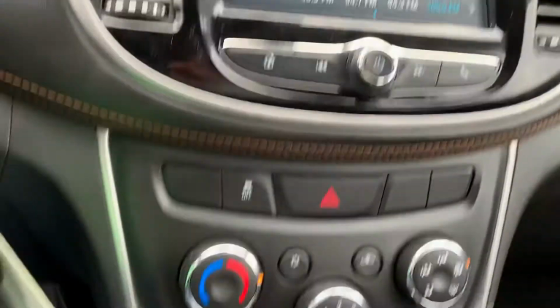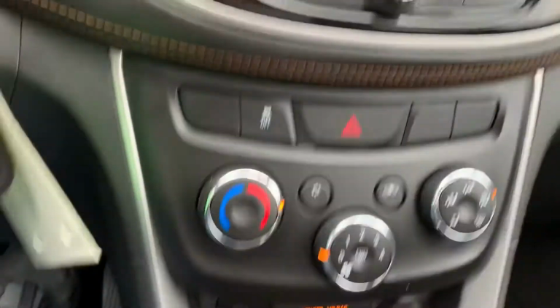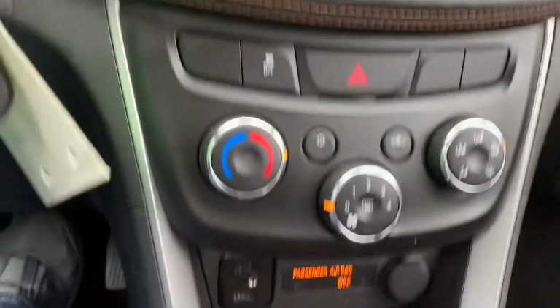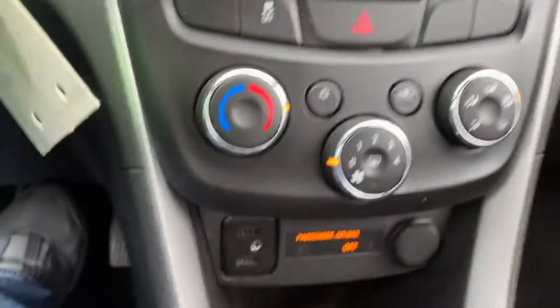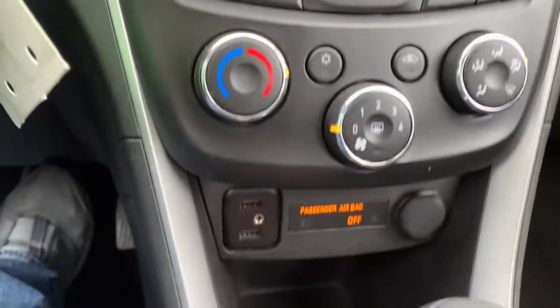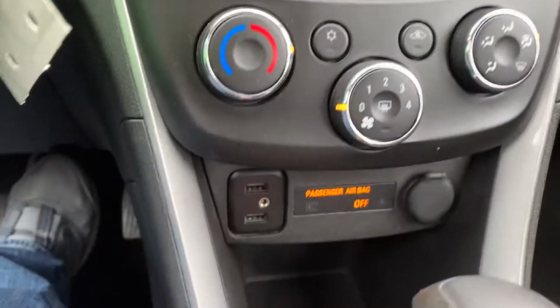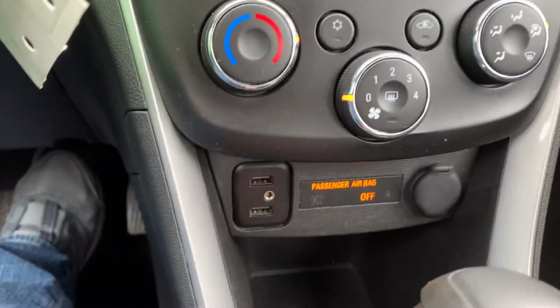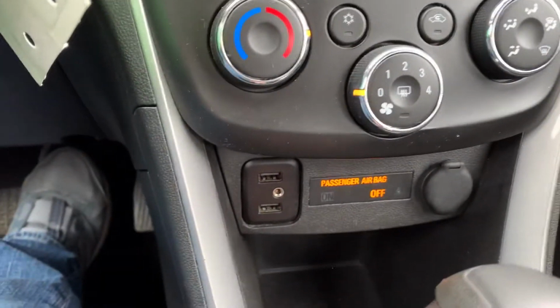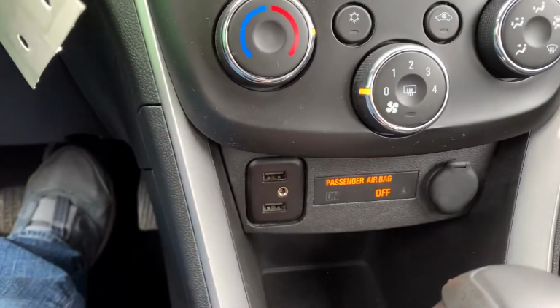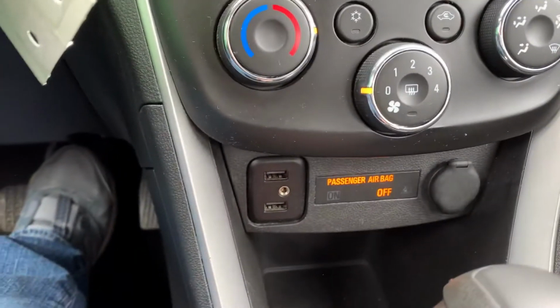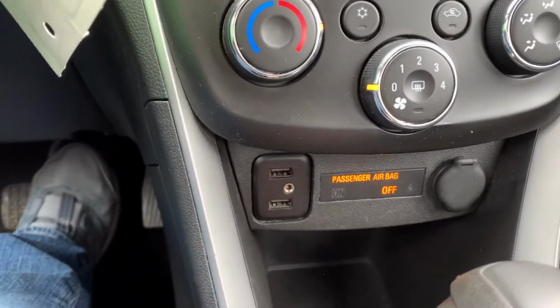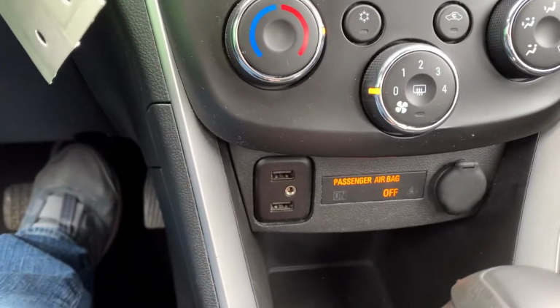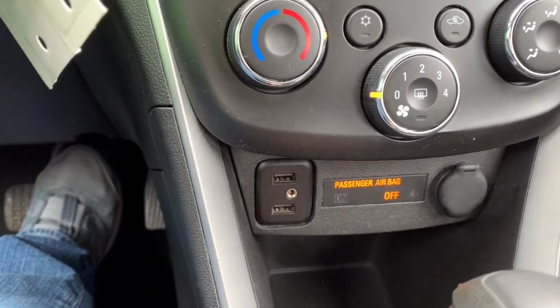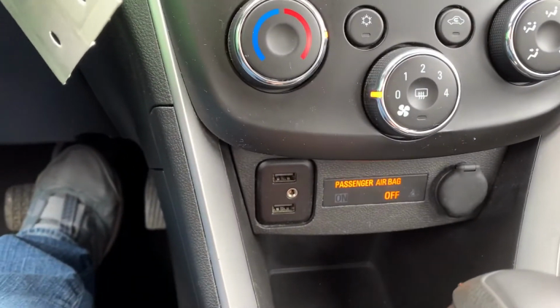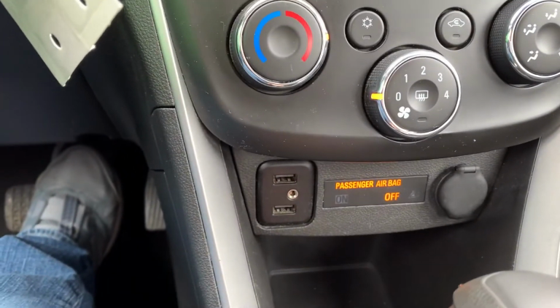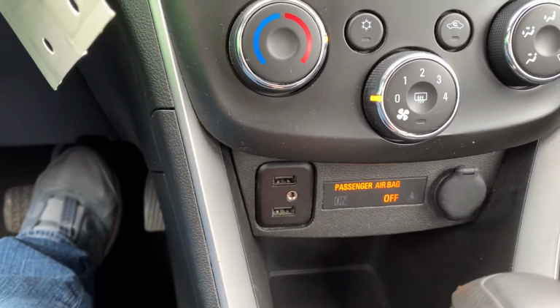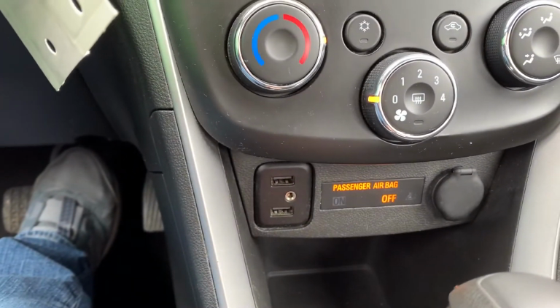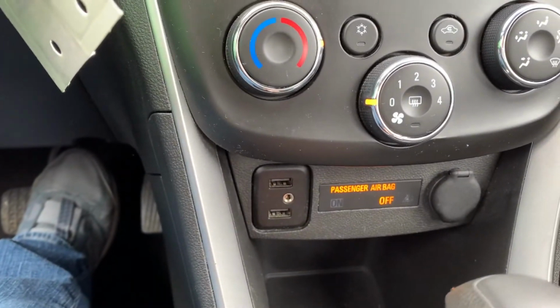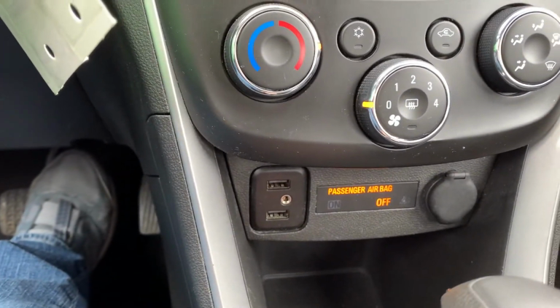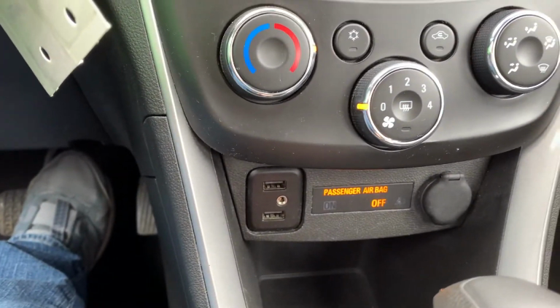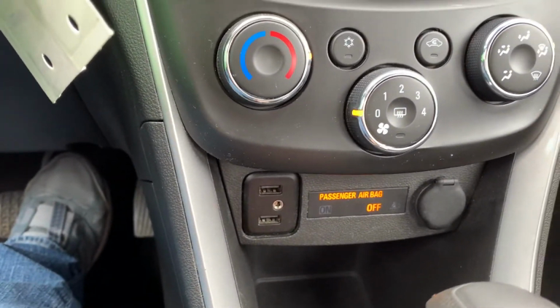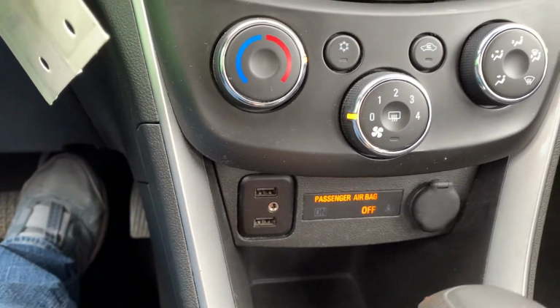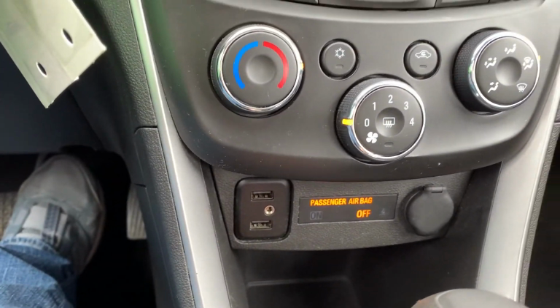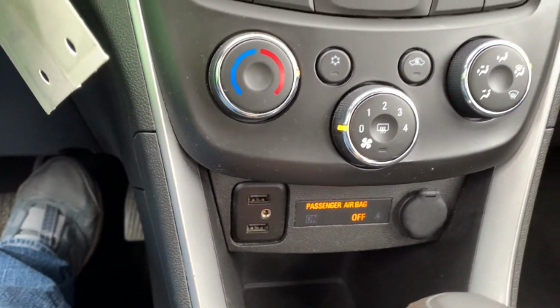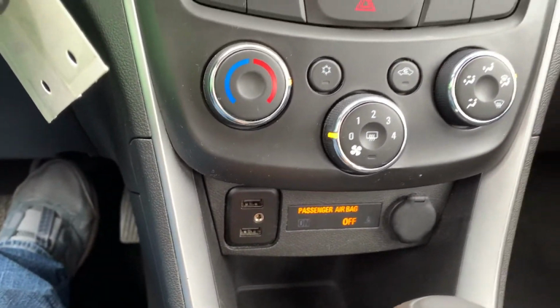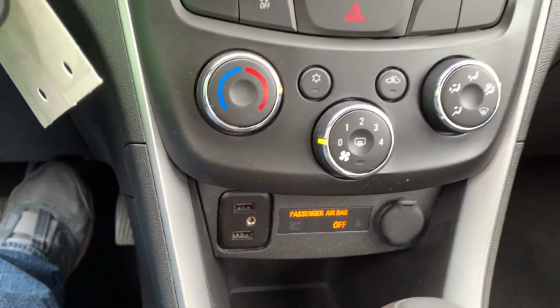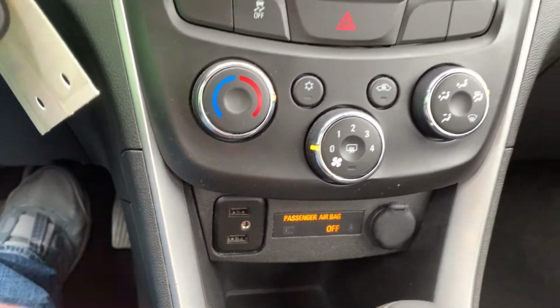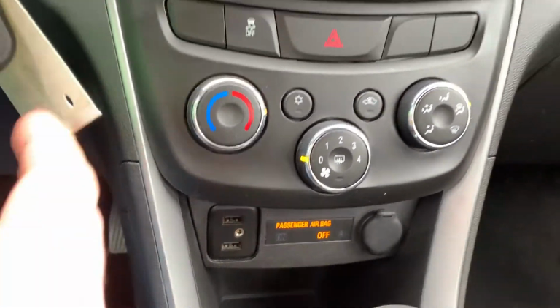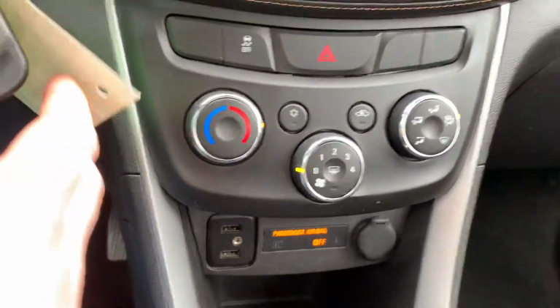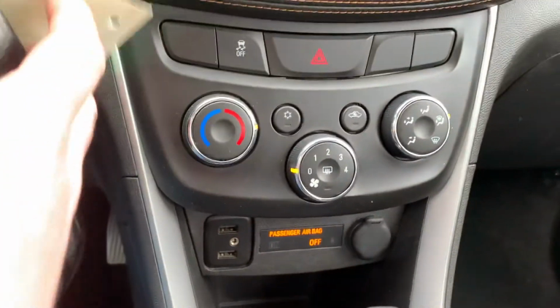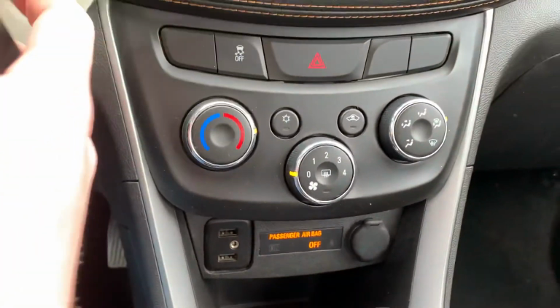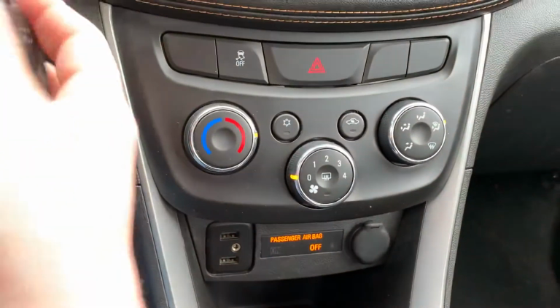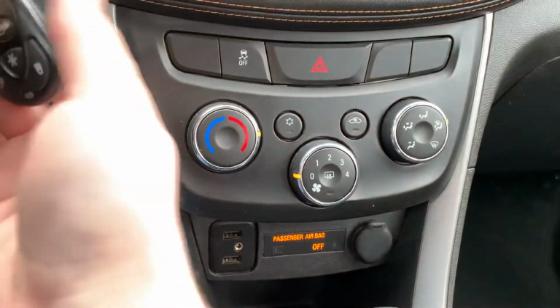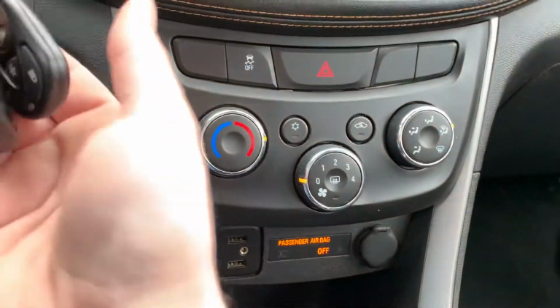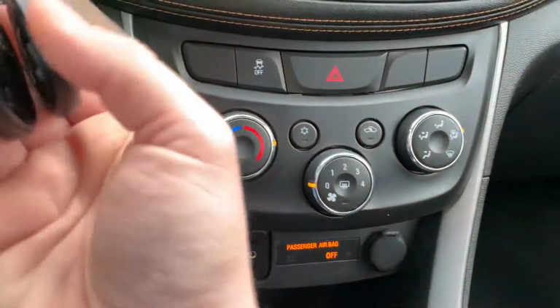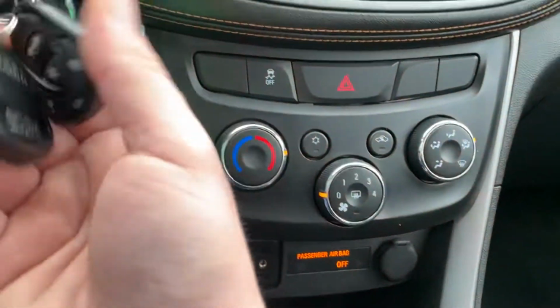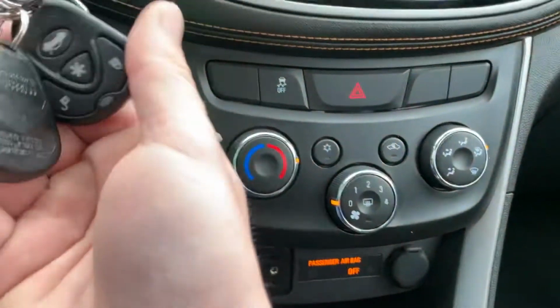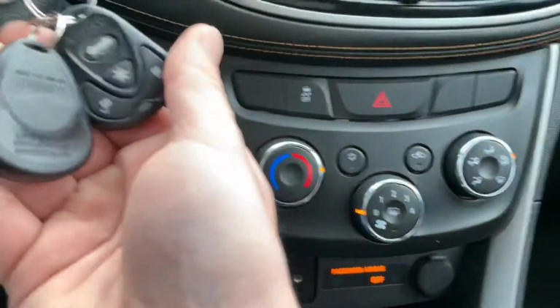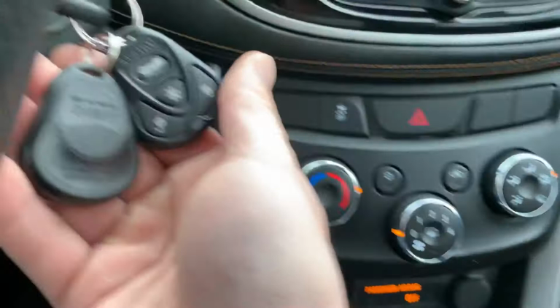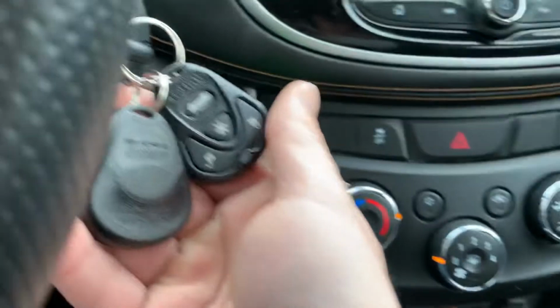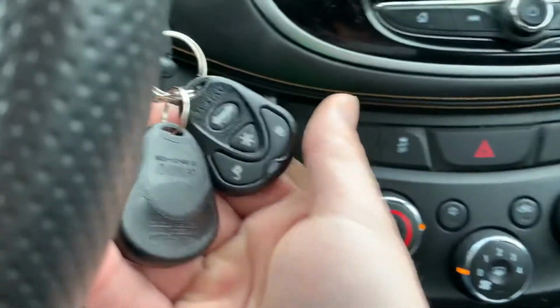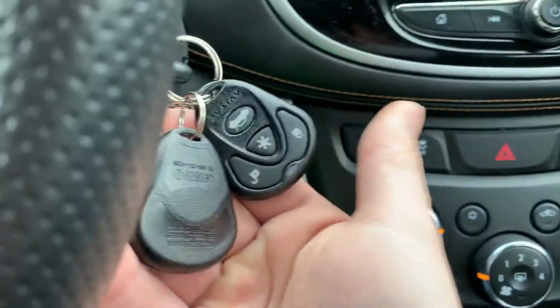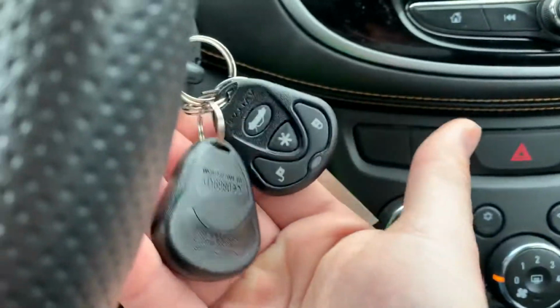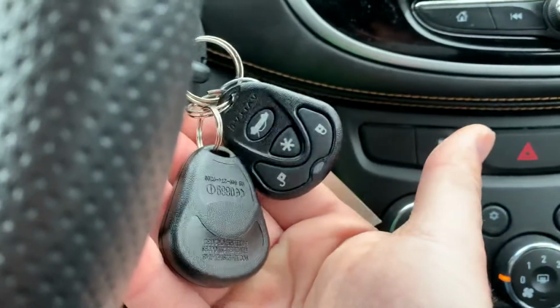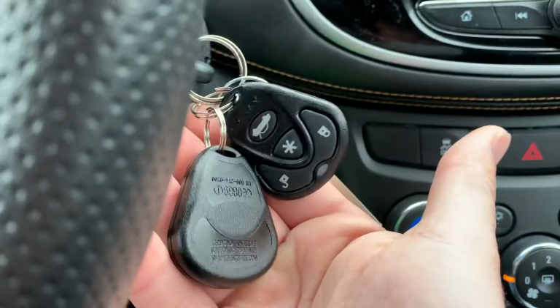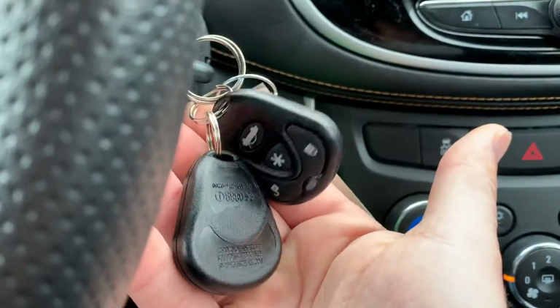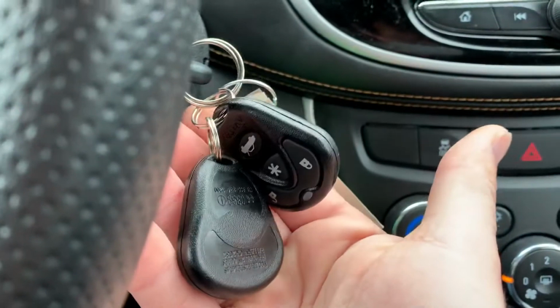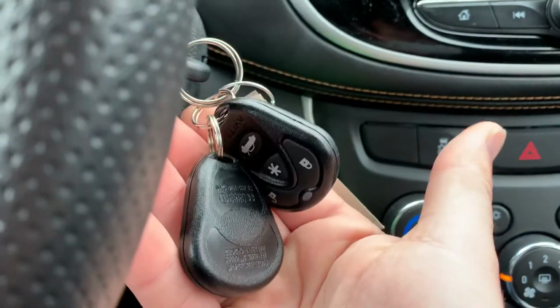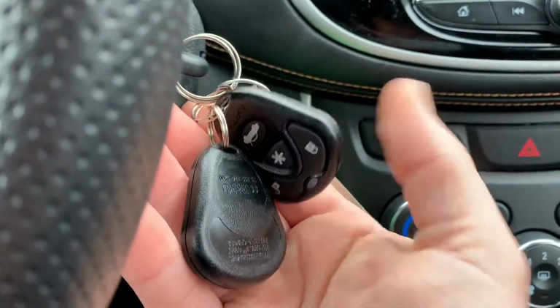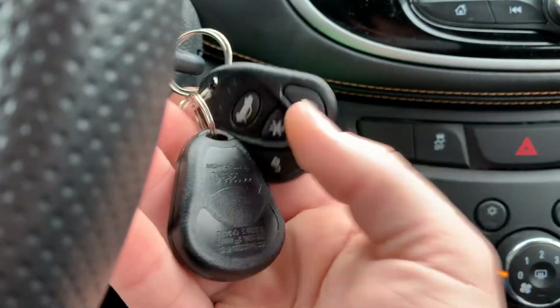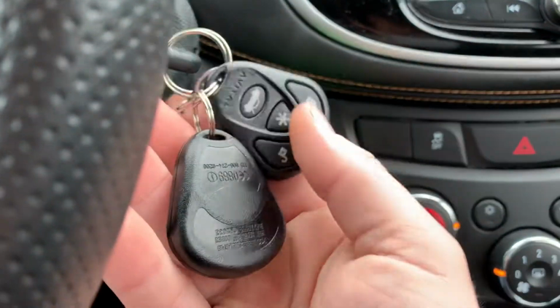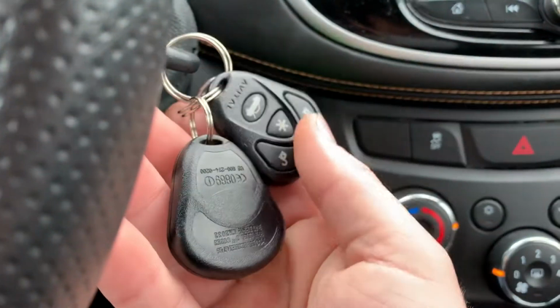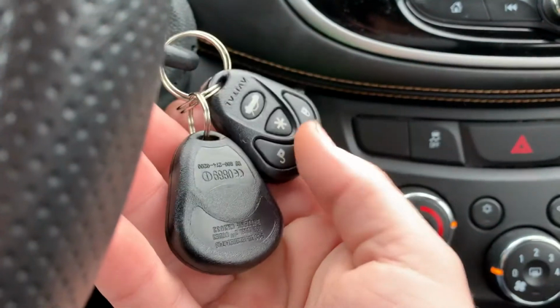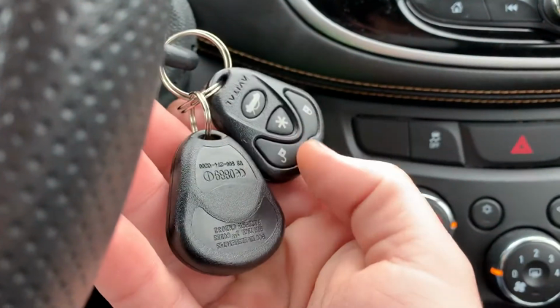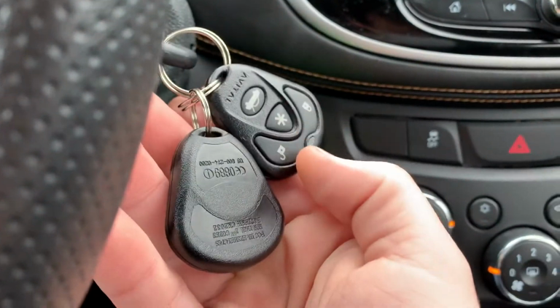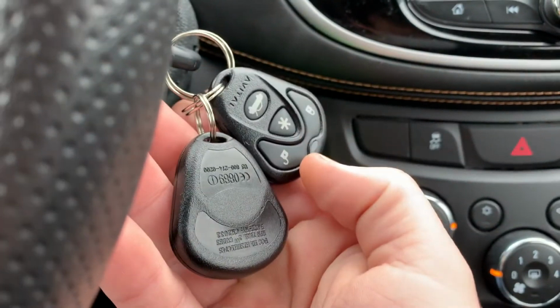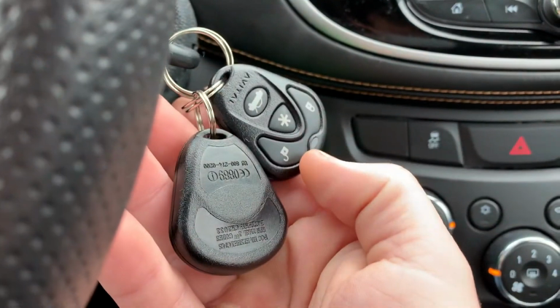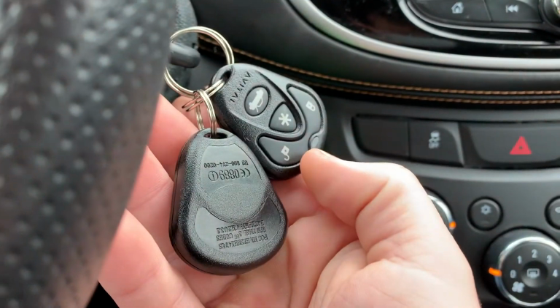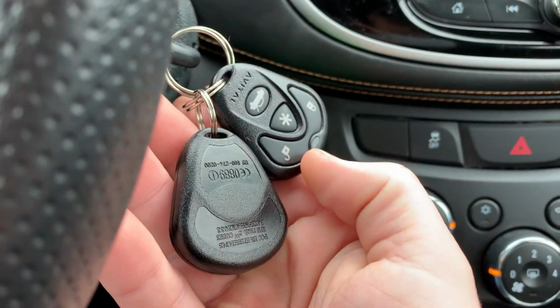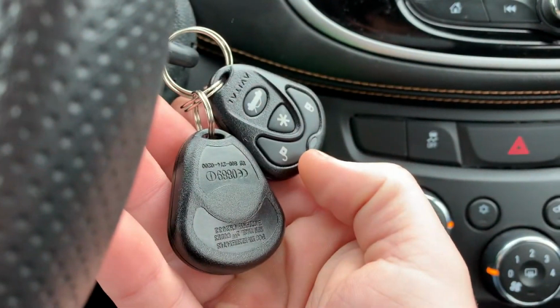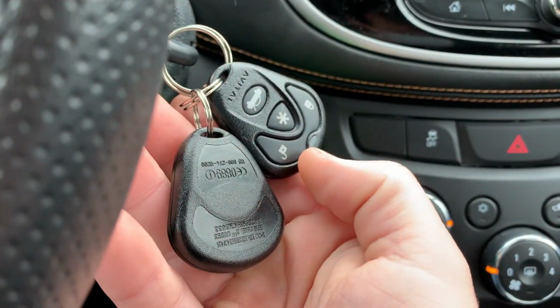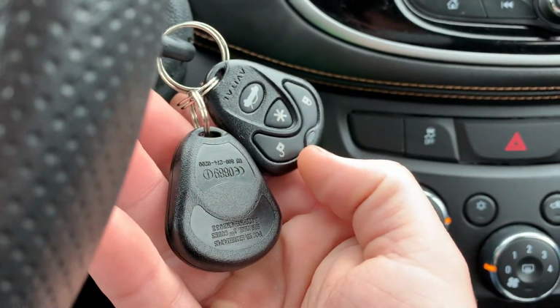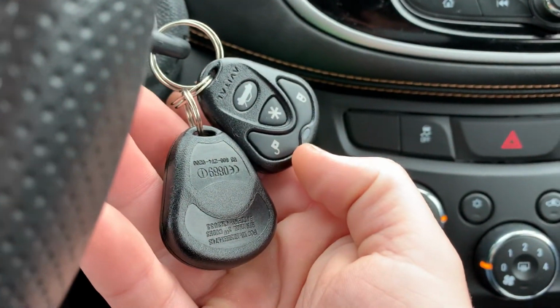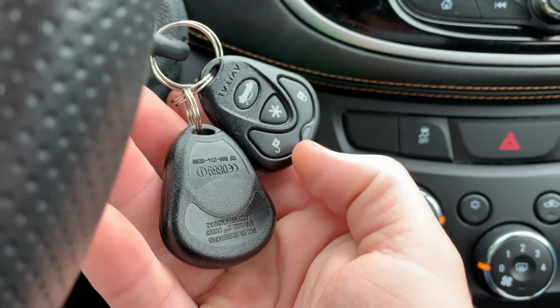It's got dual USB input and an auxiliary in as well. This vehicle also has the aftermarket remote start.